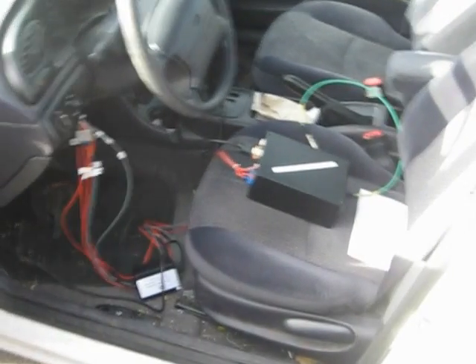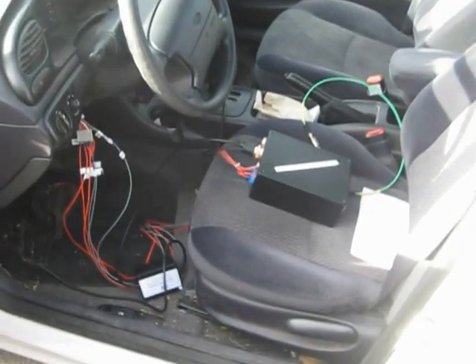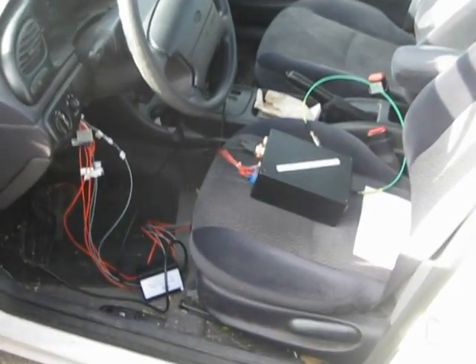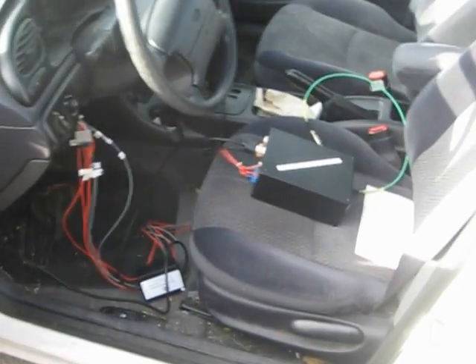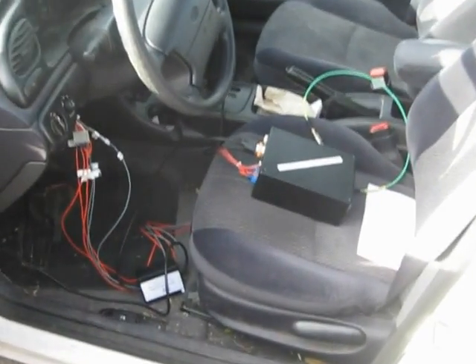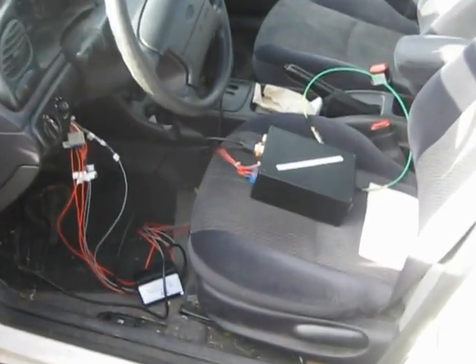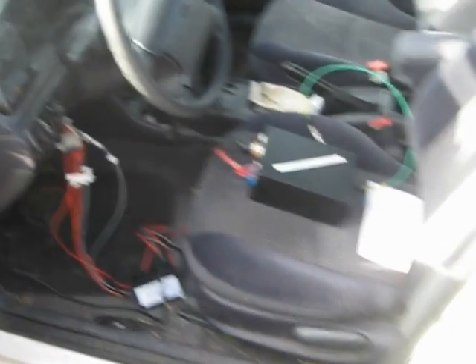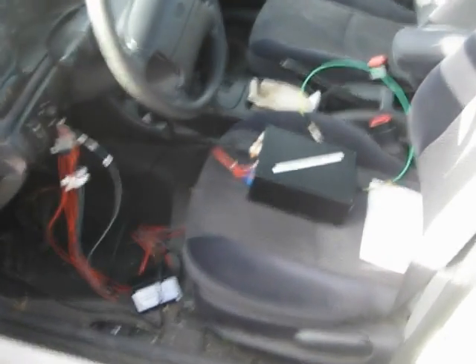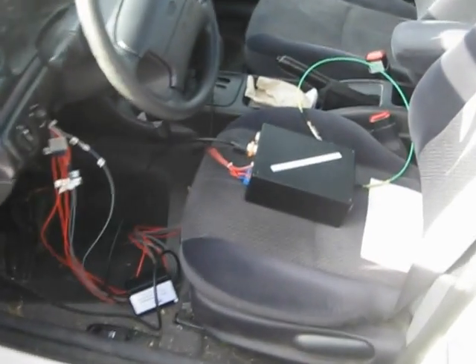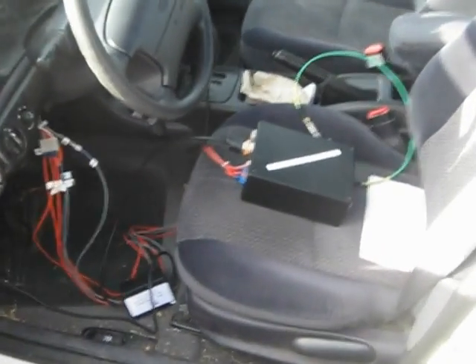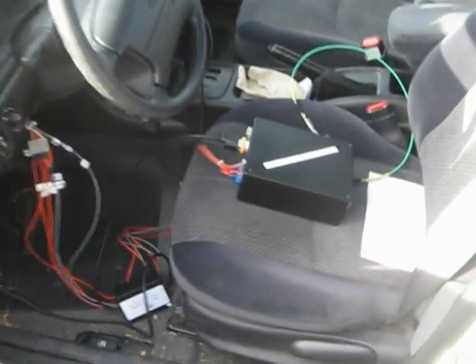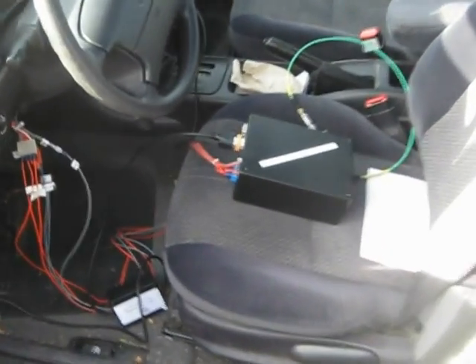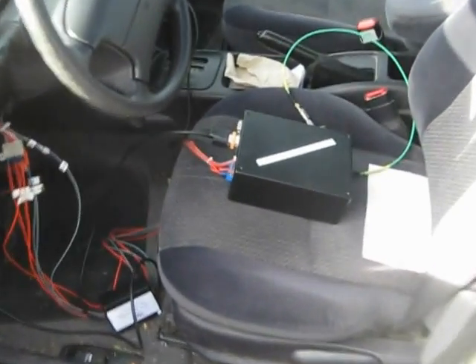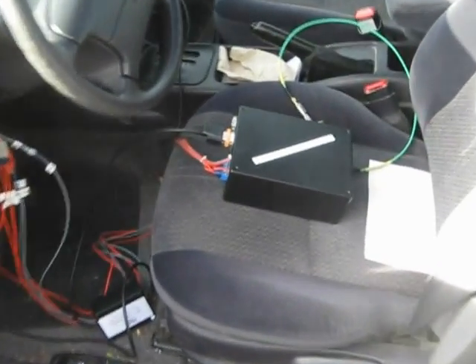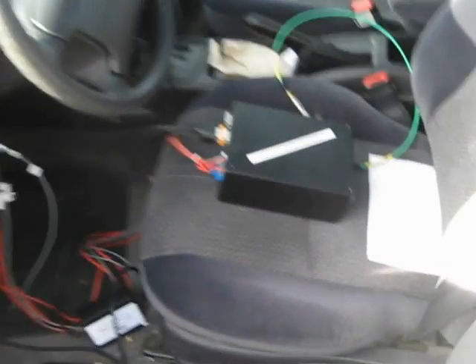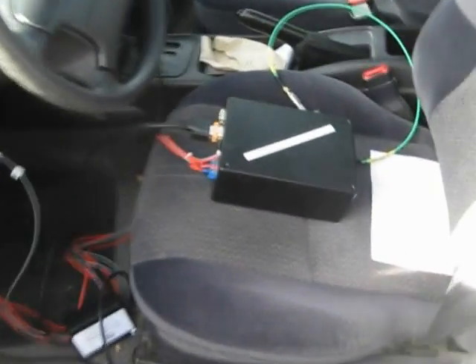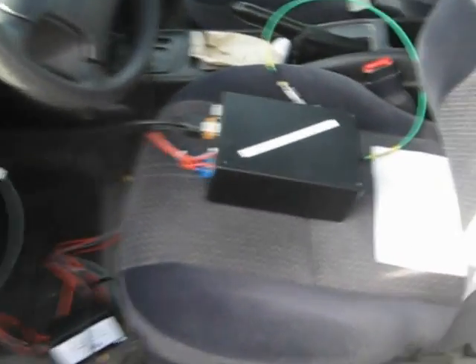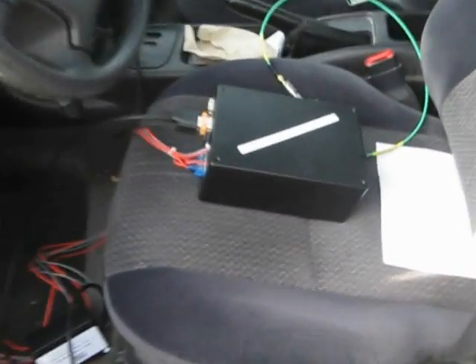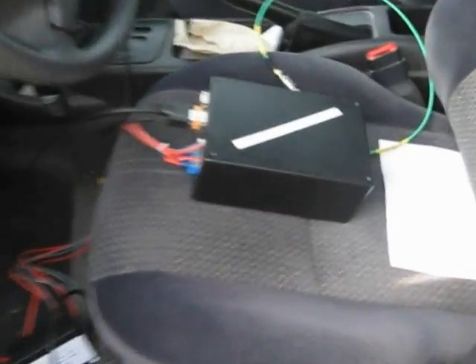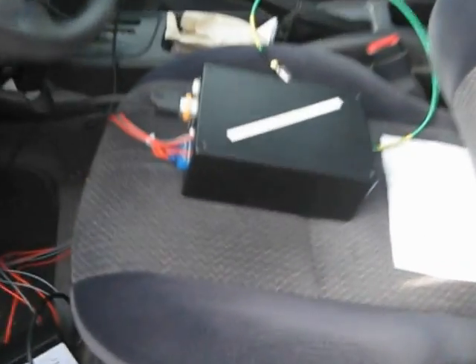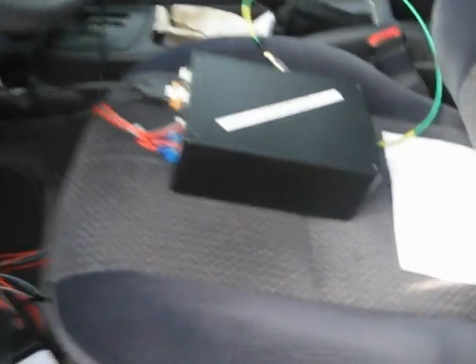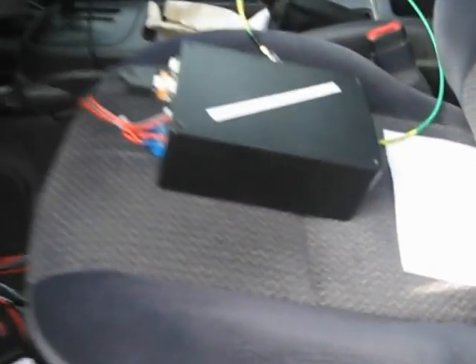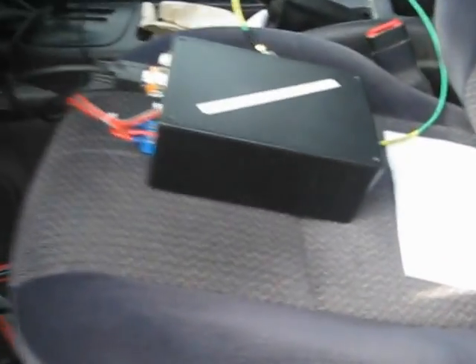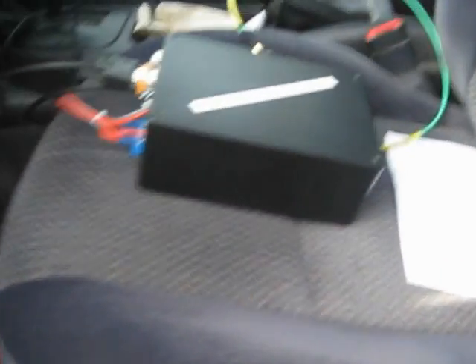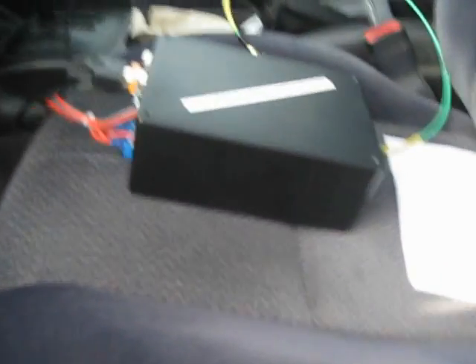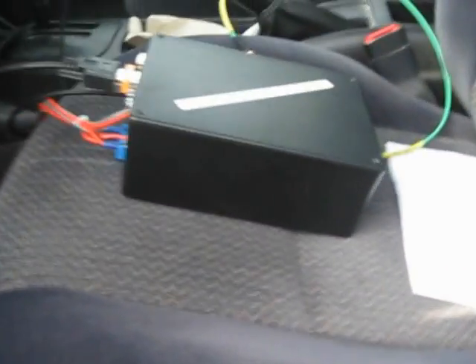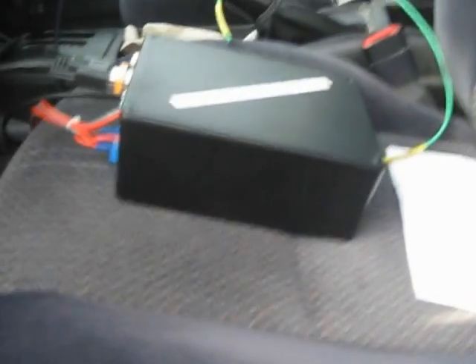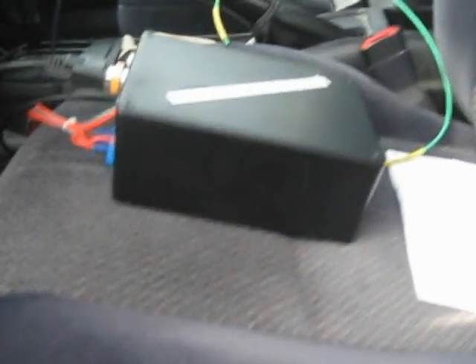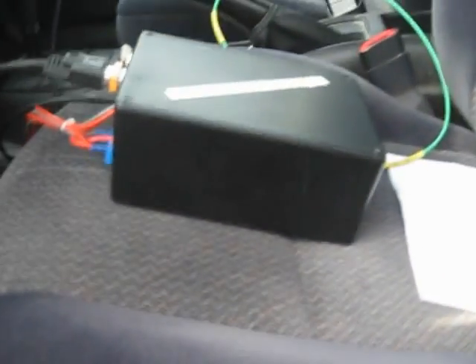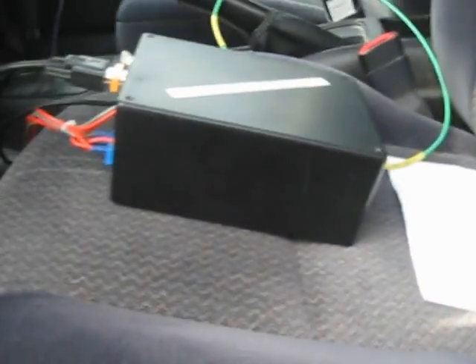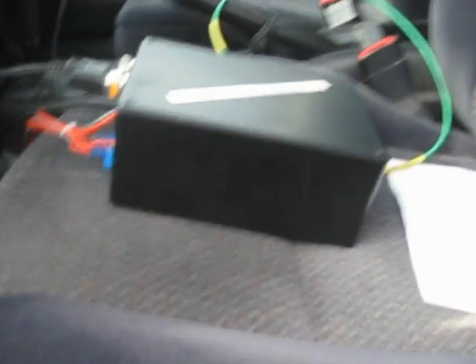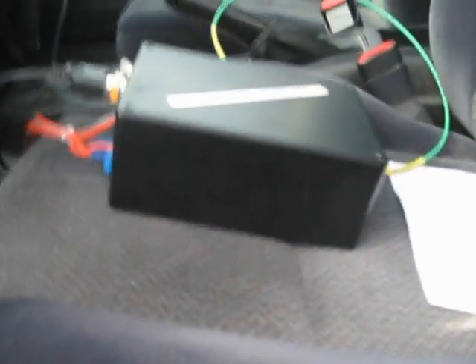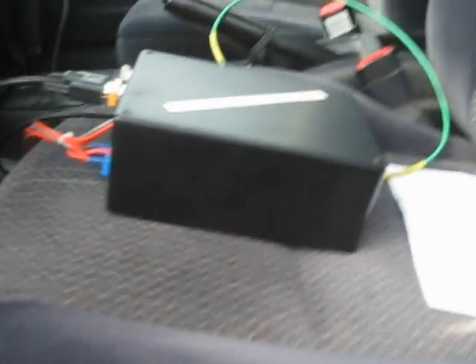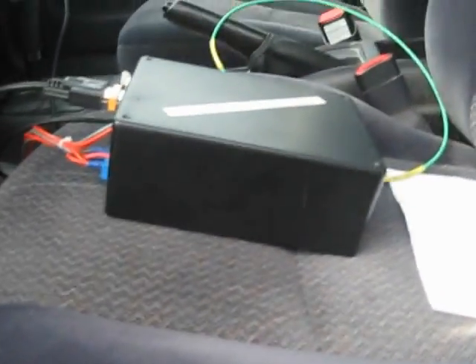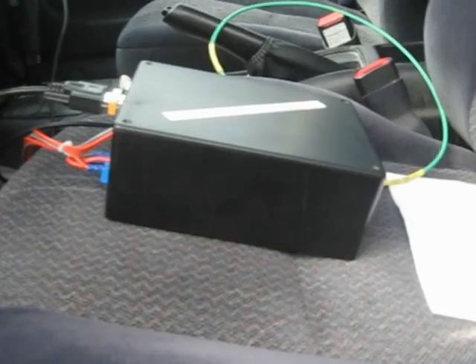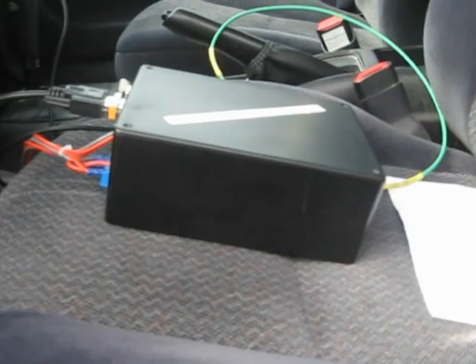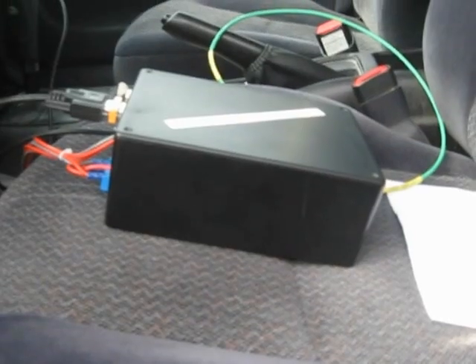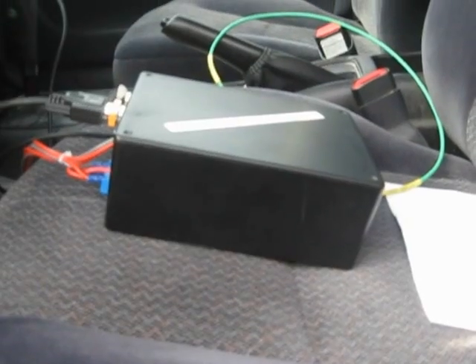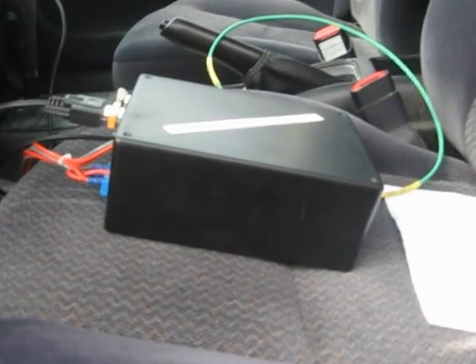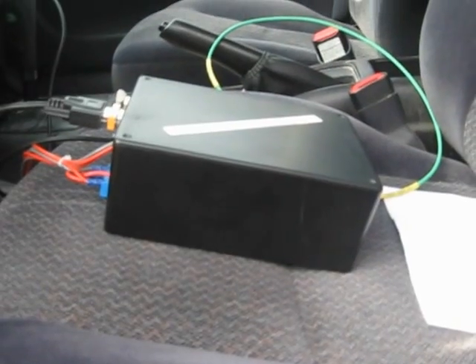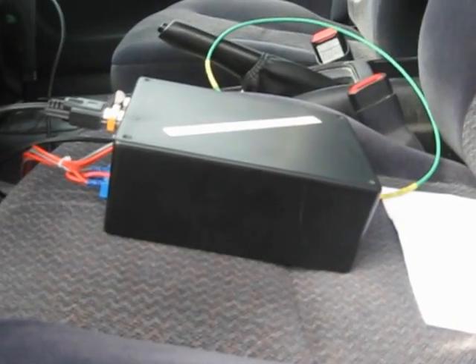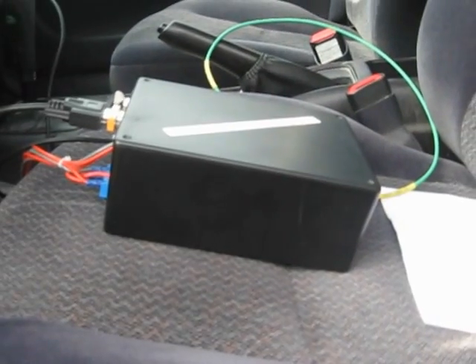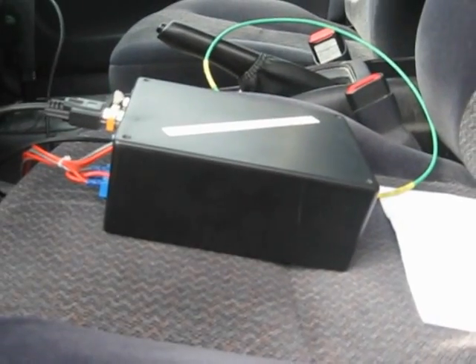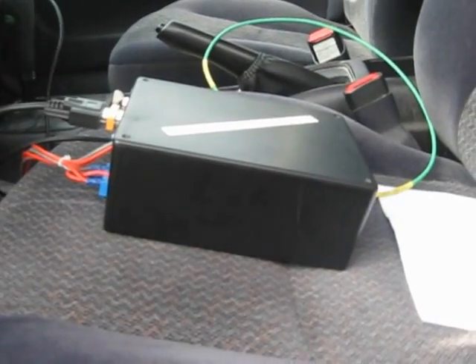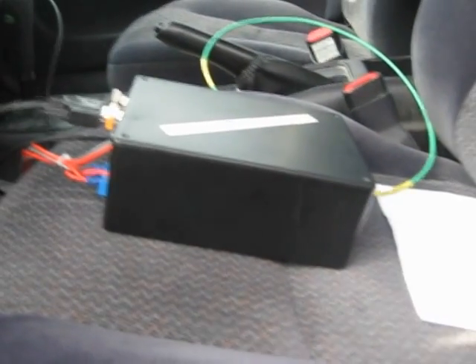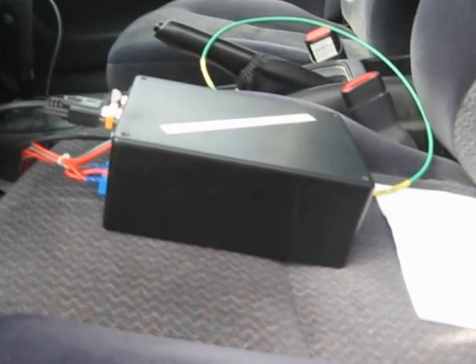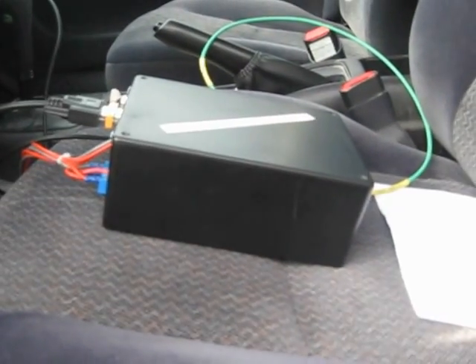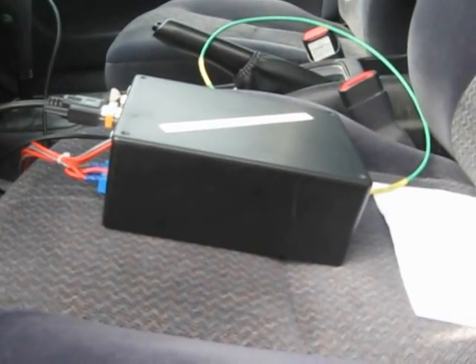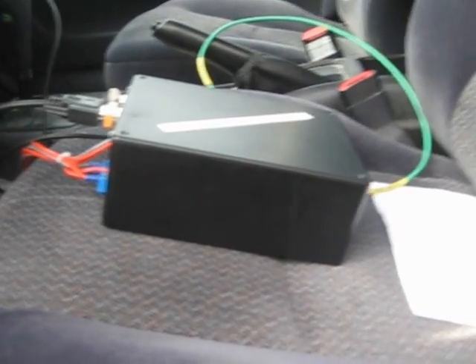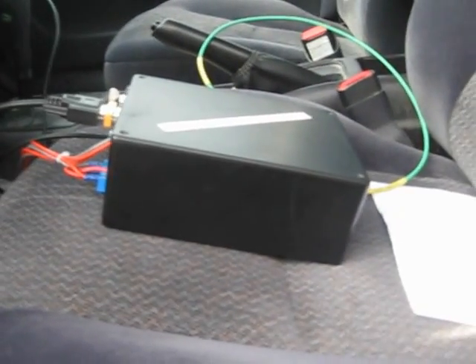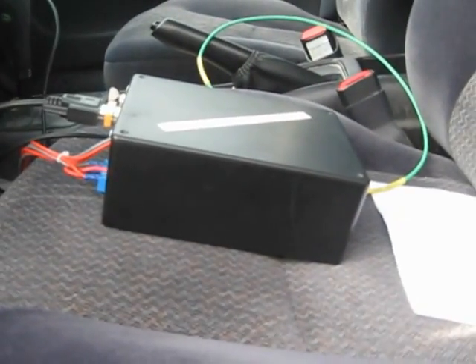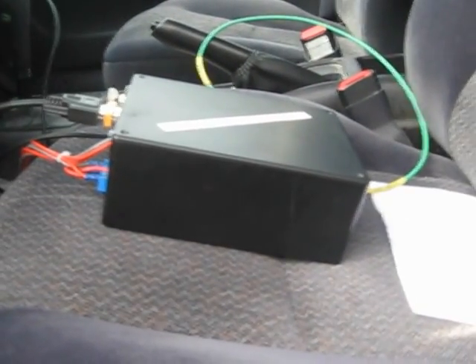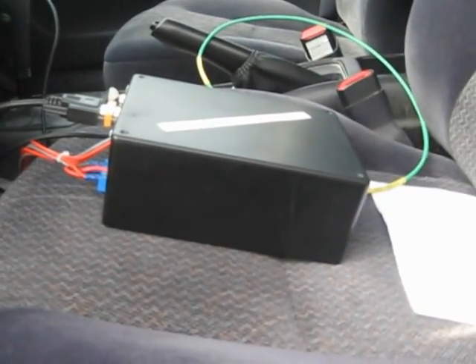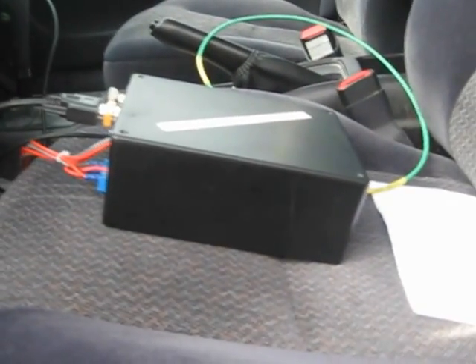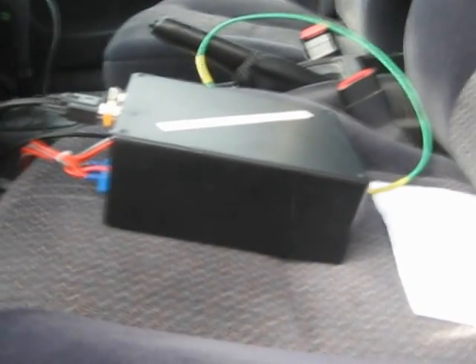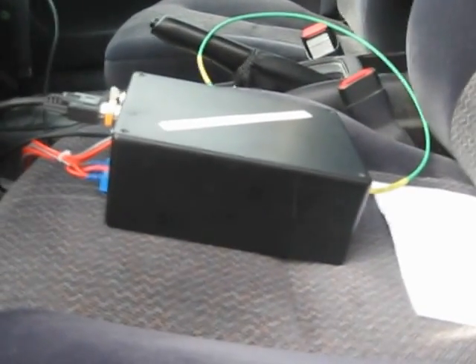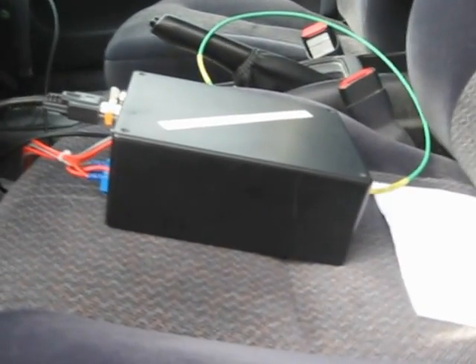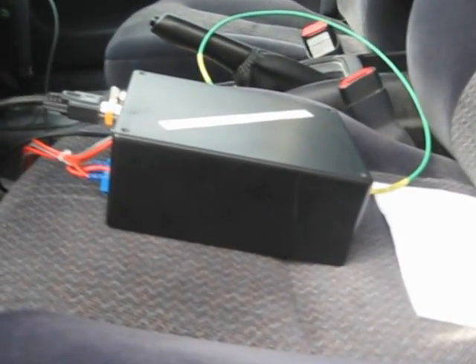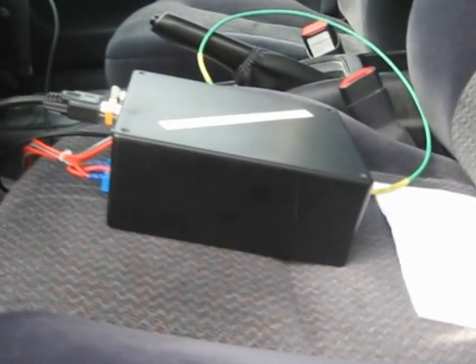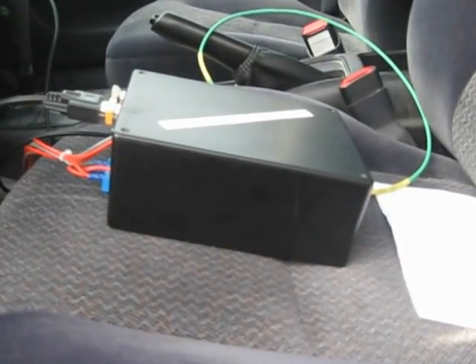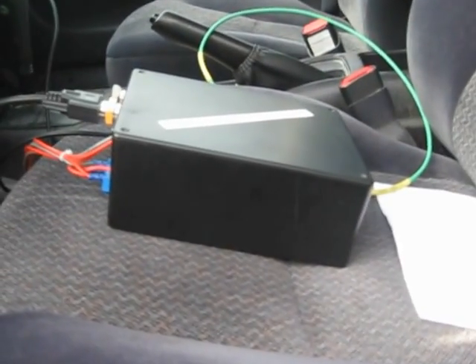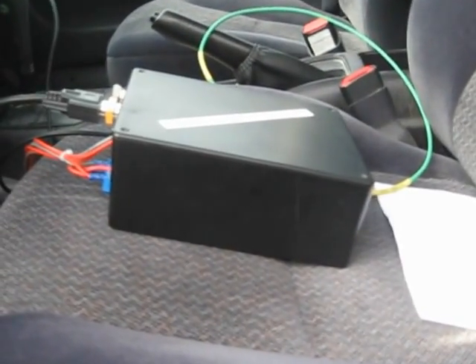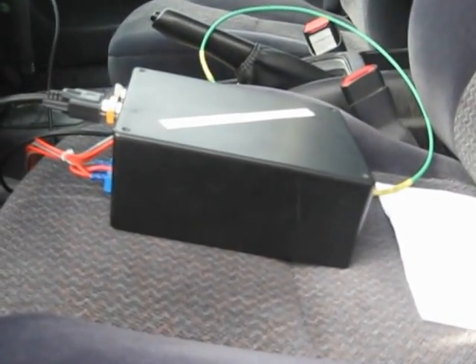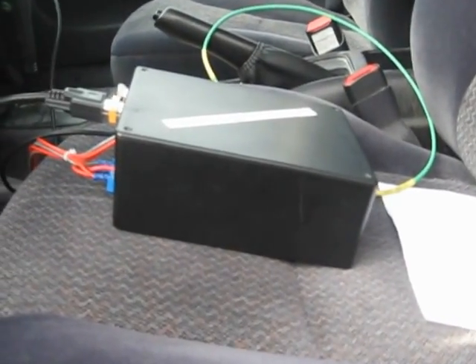Okay, so here we are showing off our senior project. We're Team Cool Beans and this is LoJack Super Cool Edition.